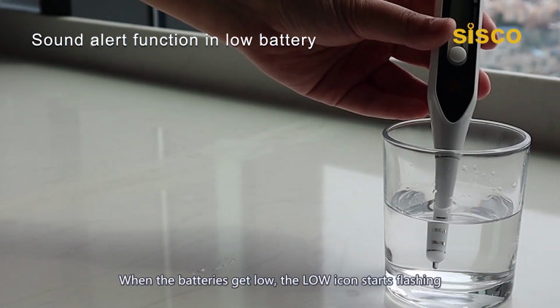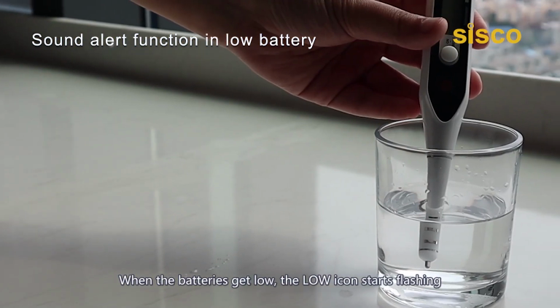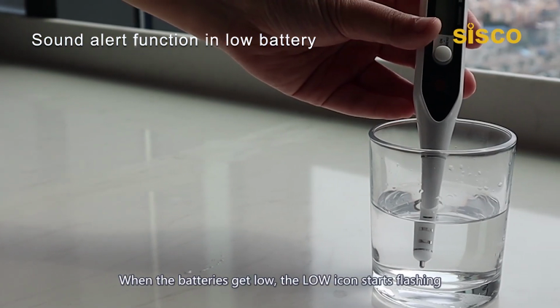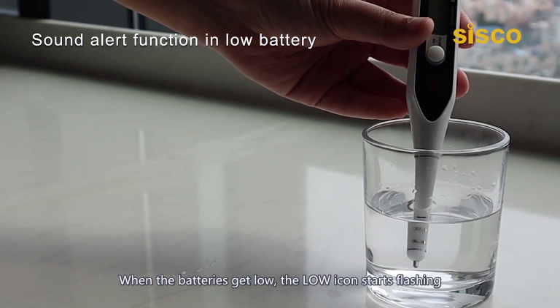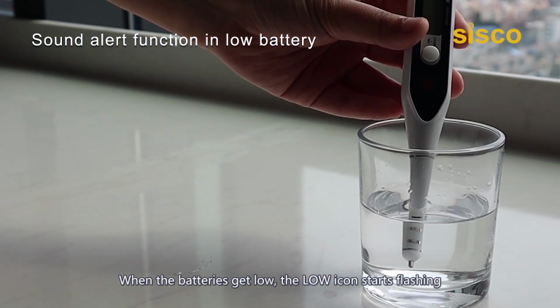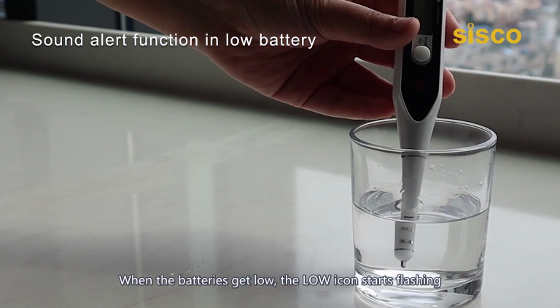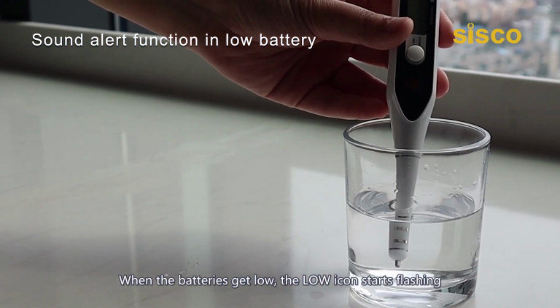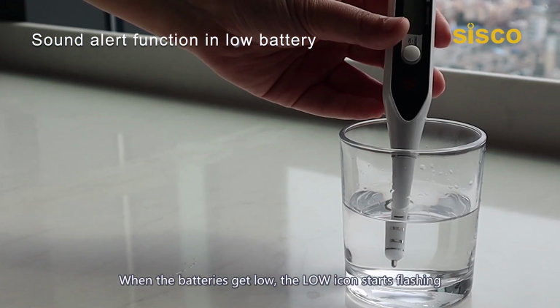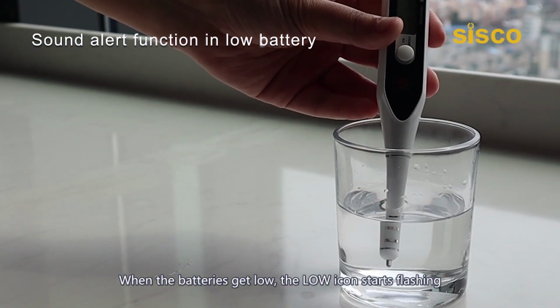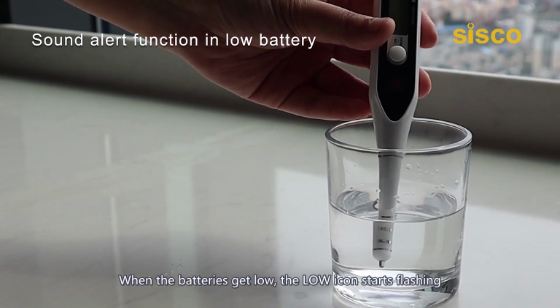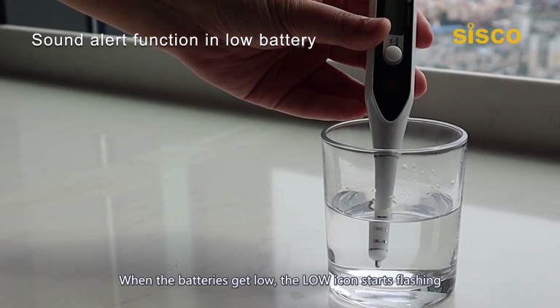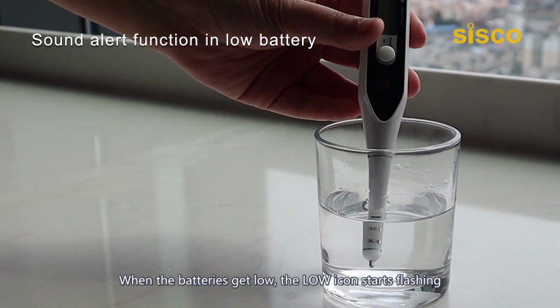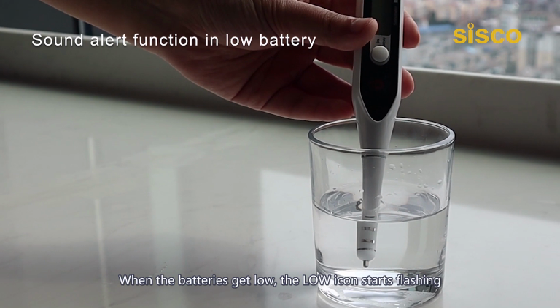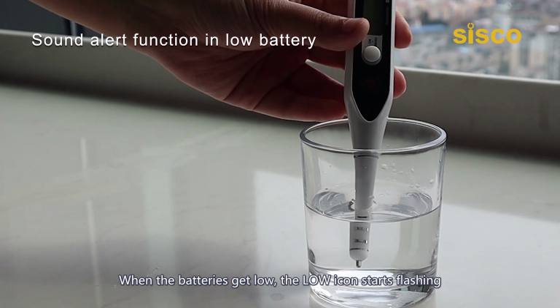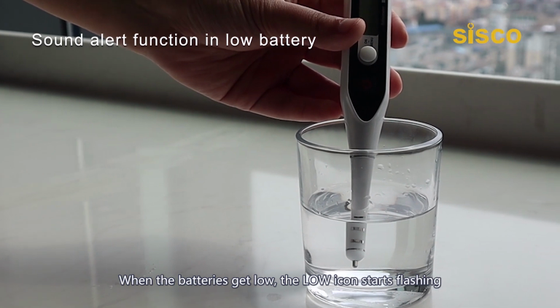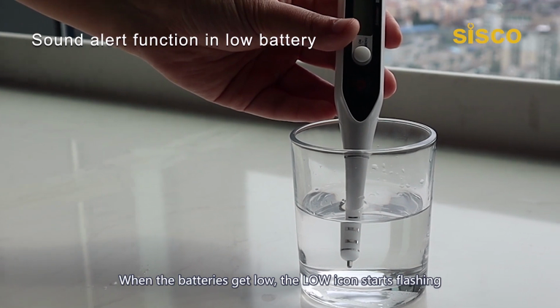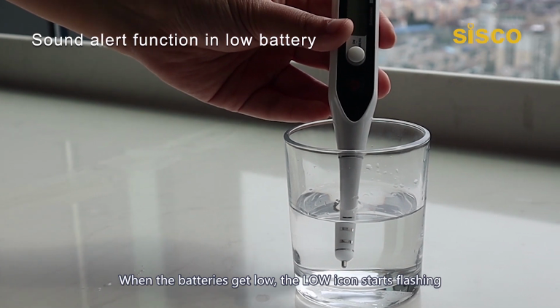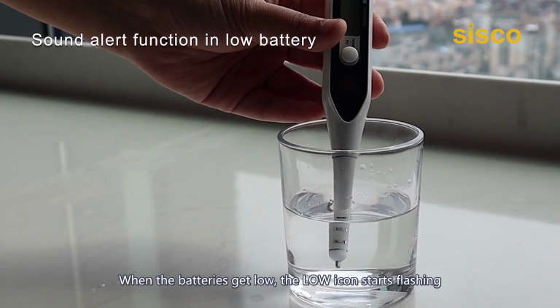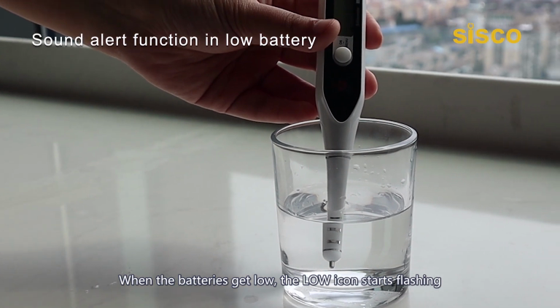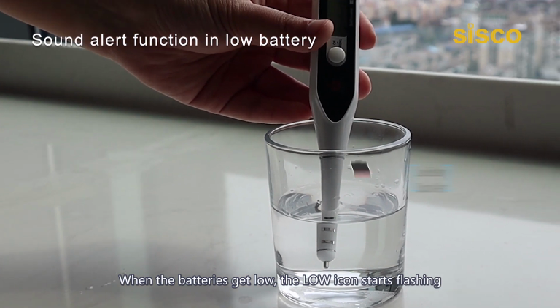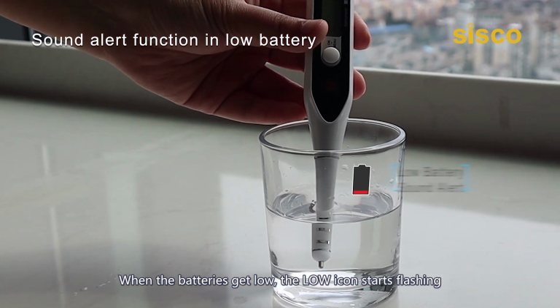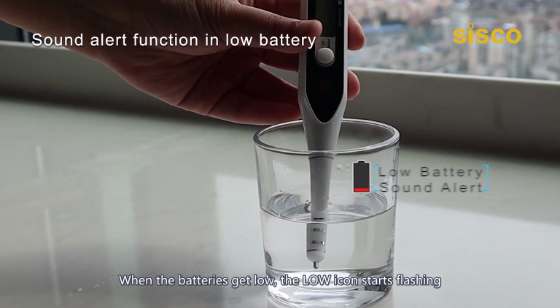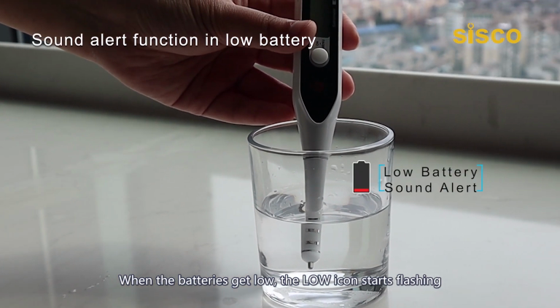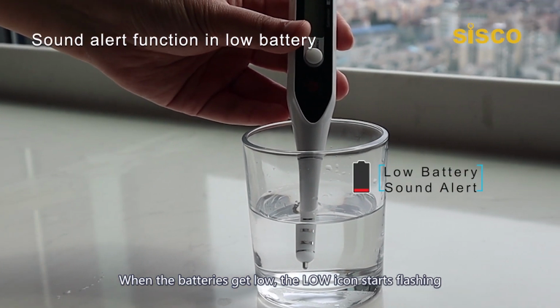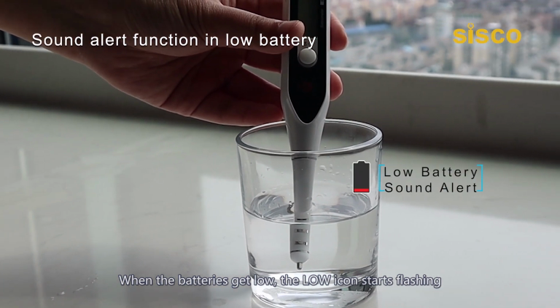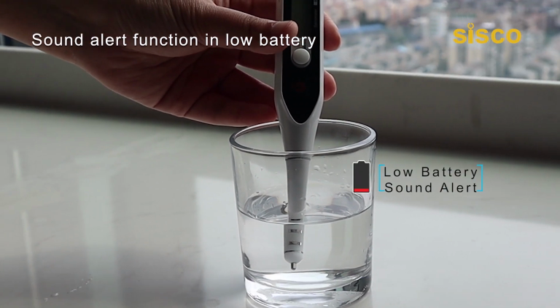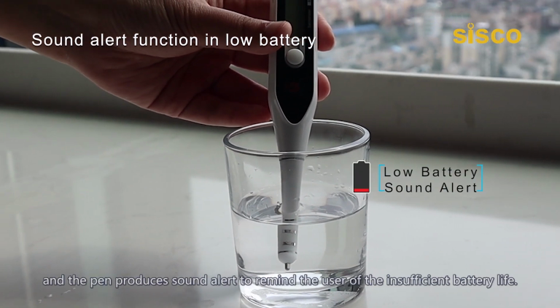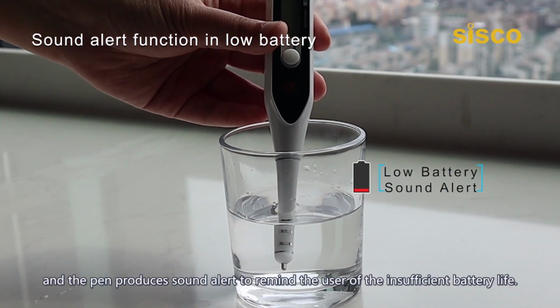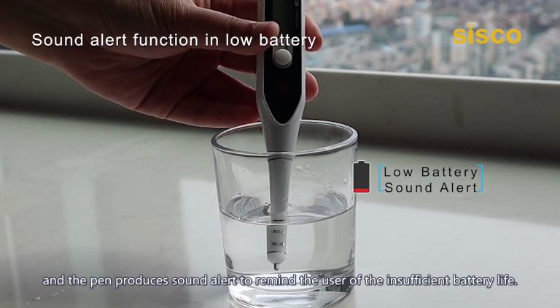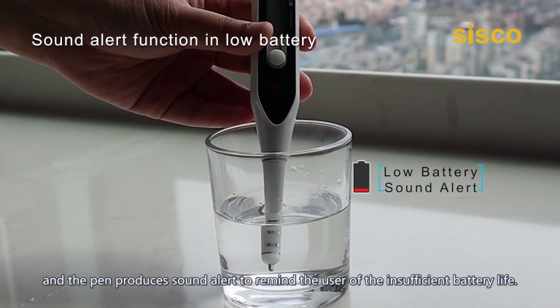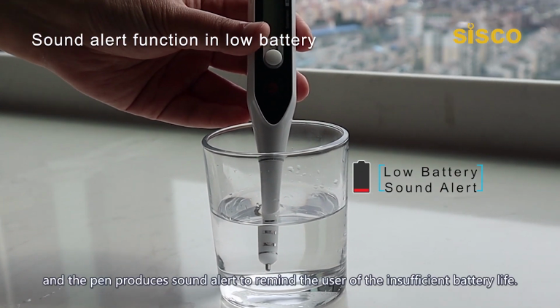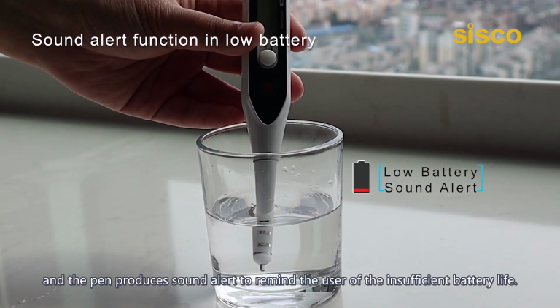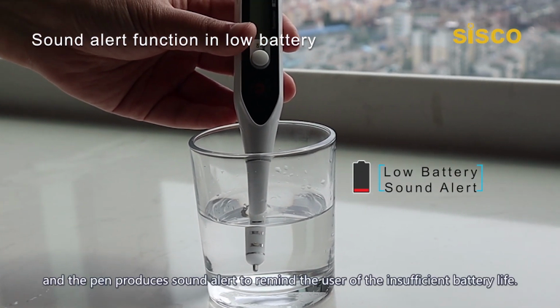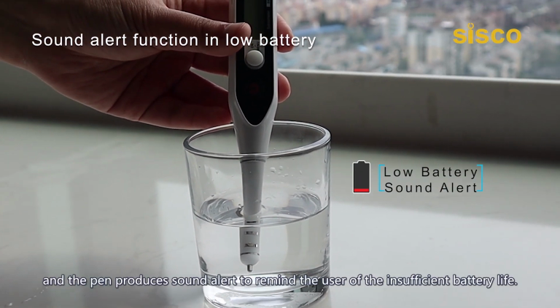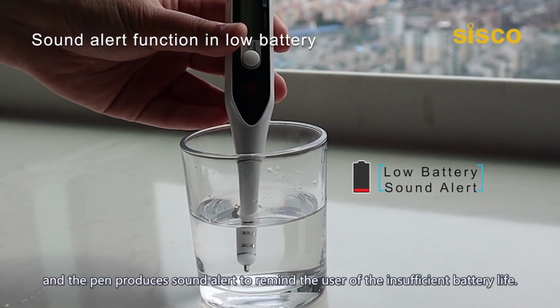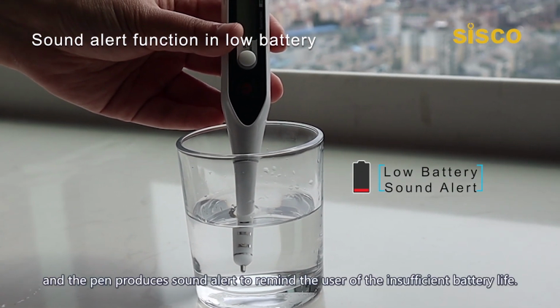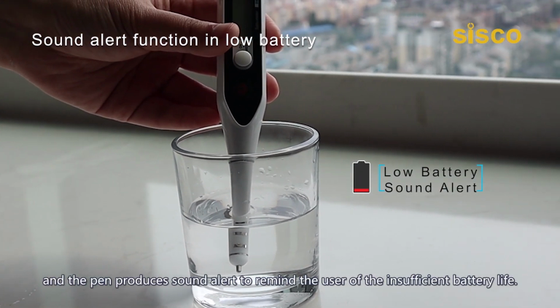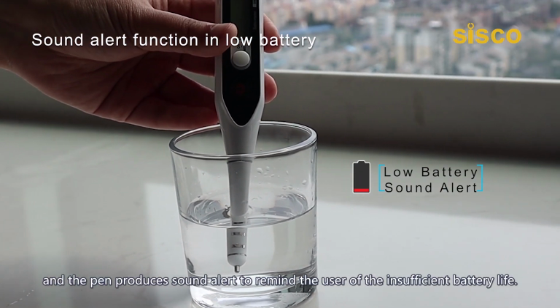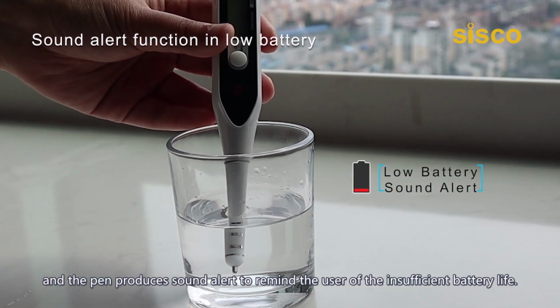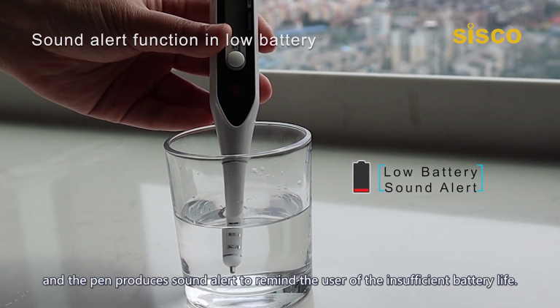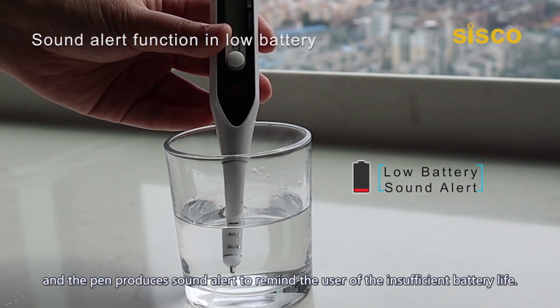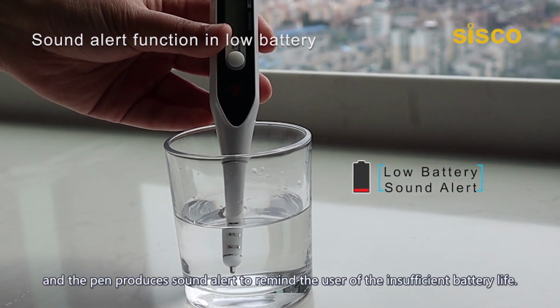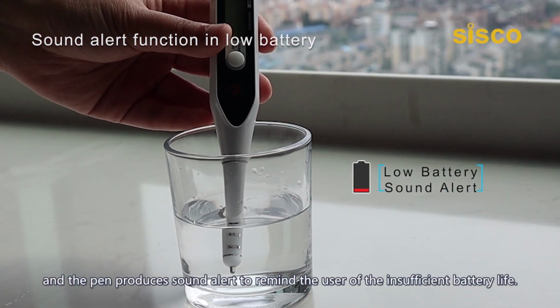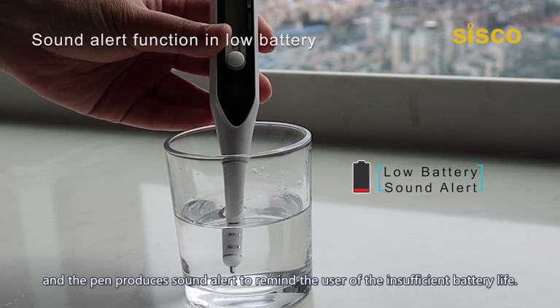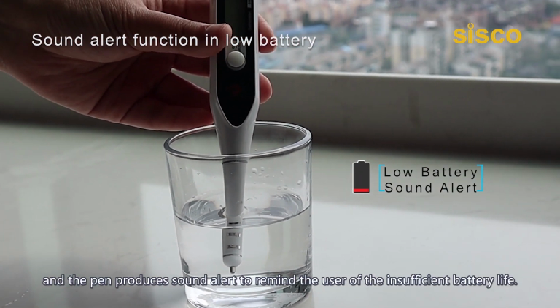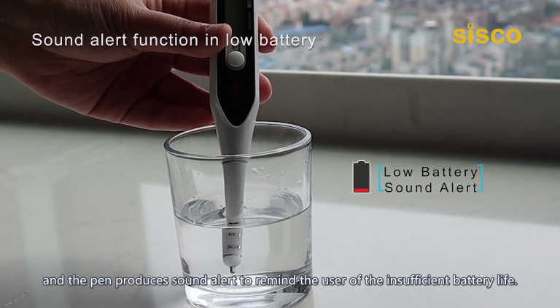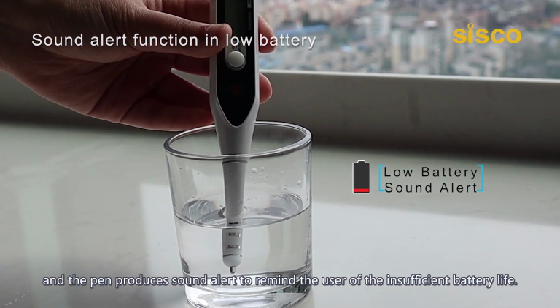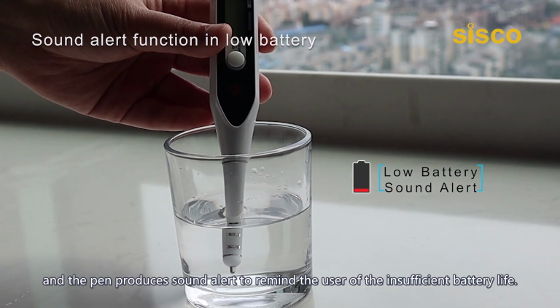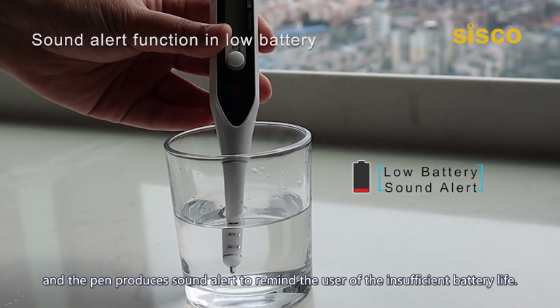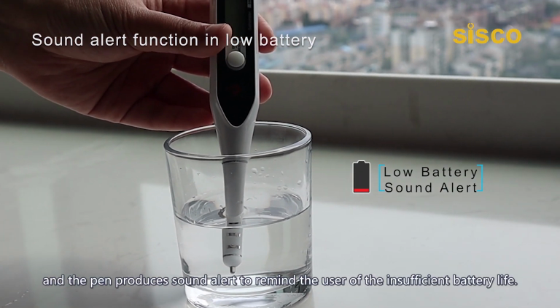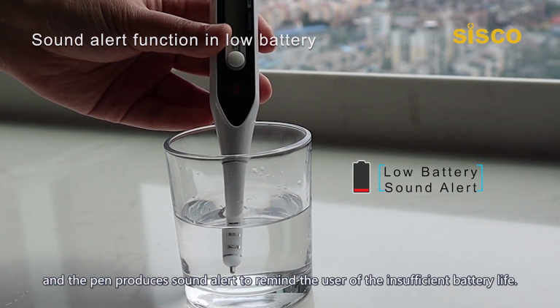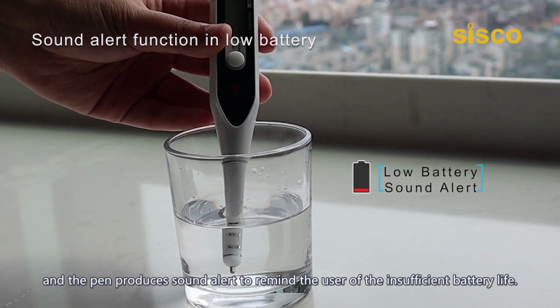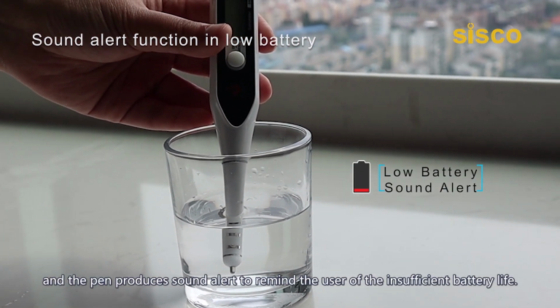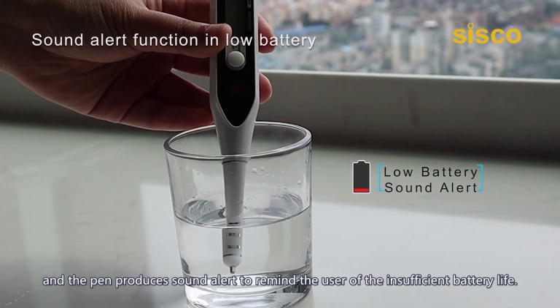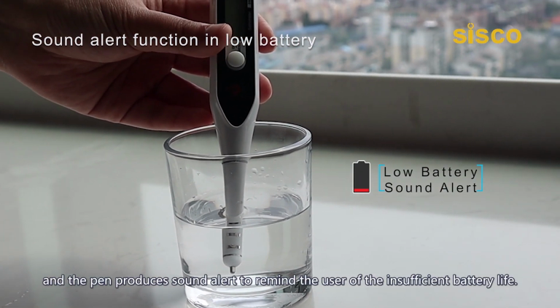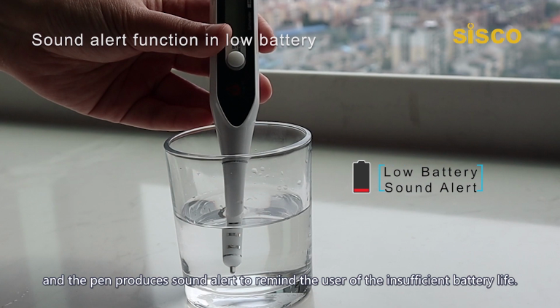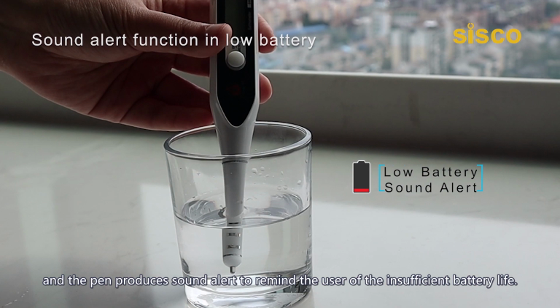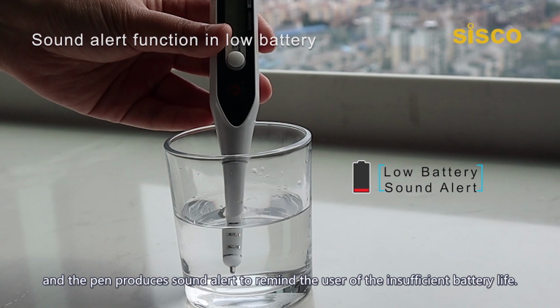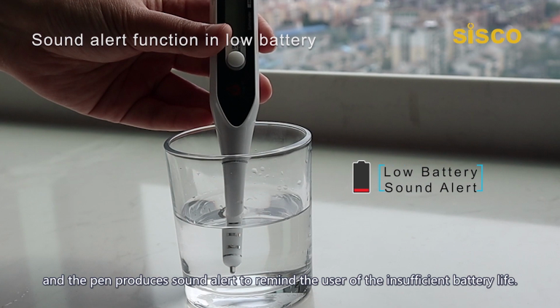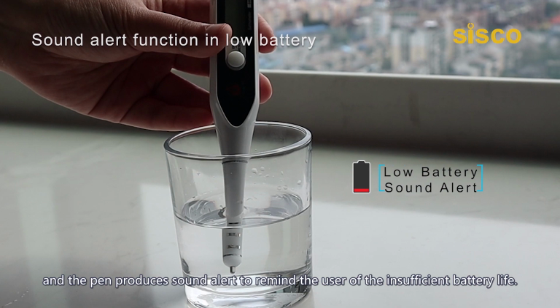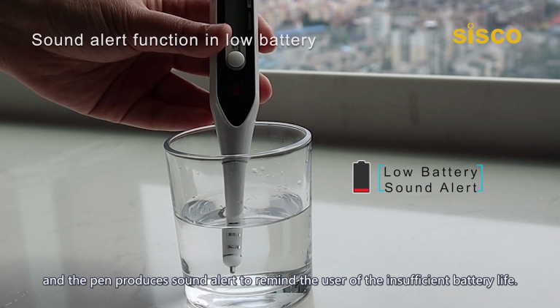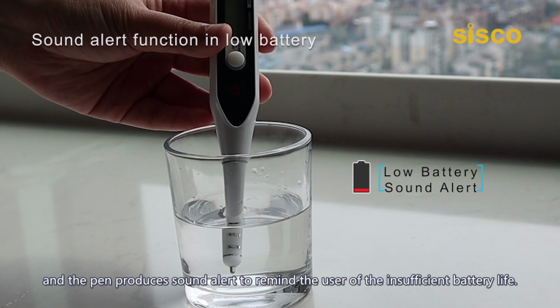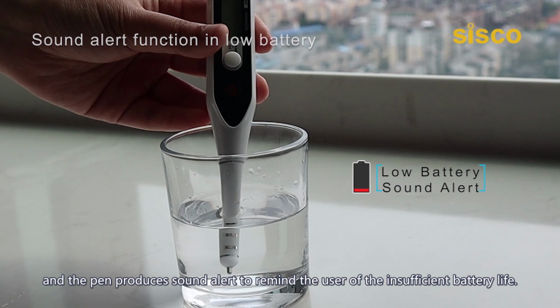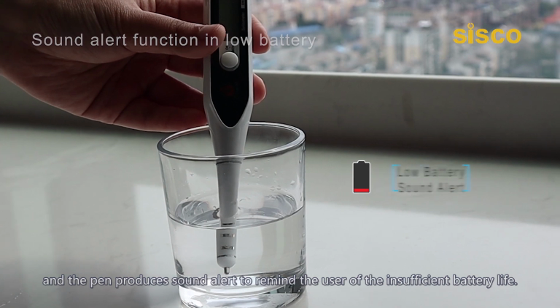When the batteries get low, the low icon starts flashing and the pen produces a sound alert to remind the user of insufficient battery life.